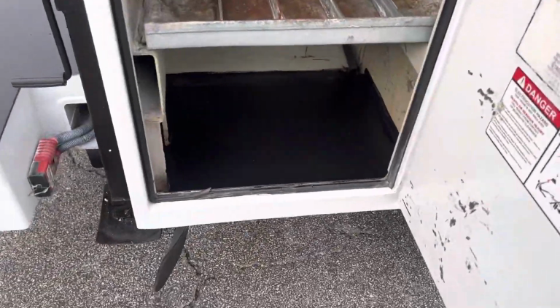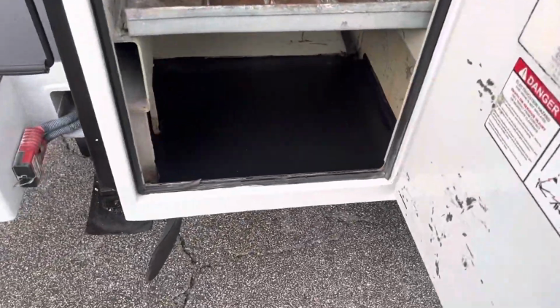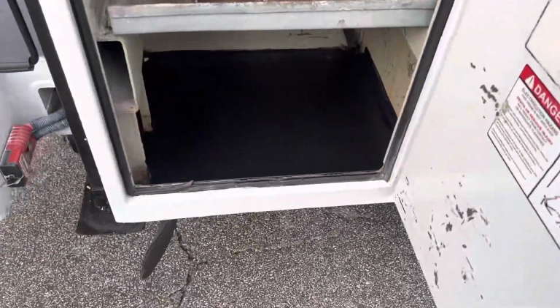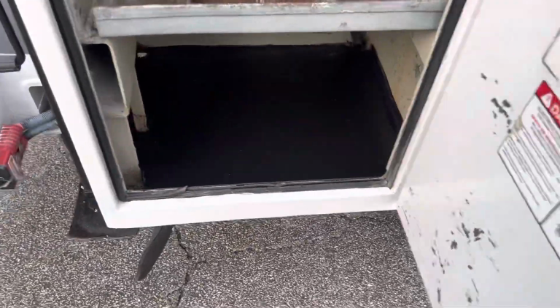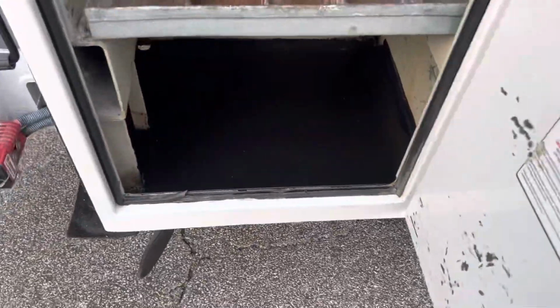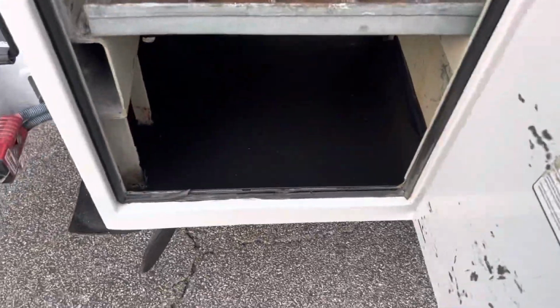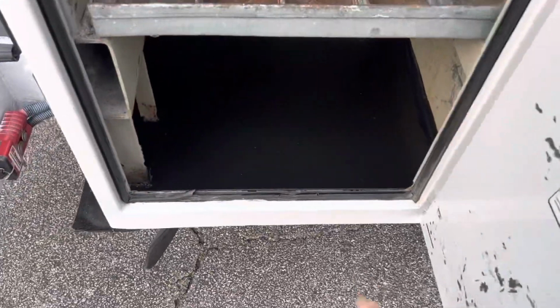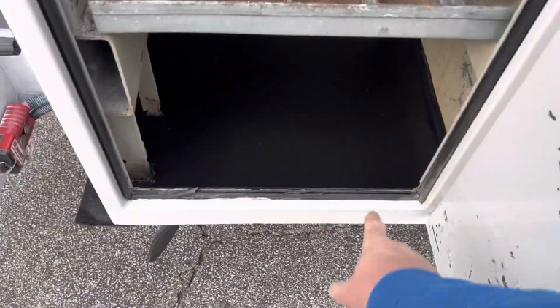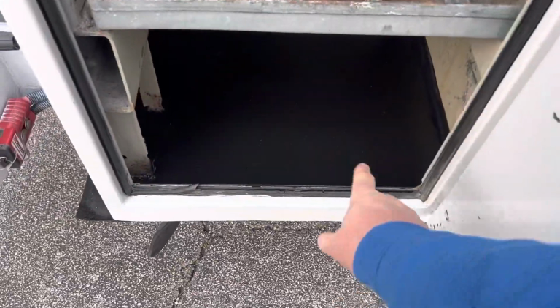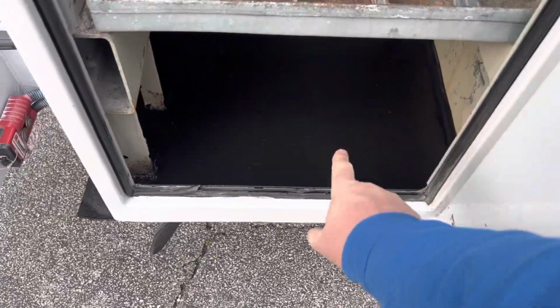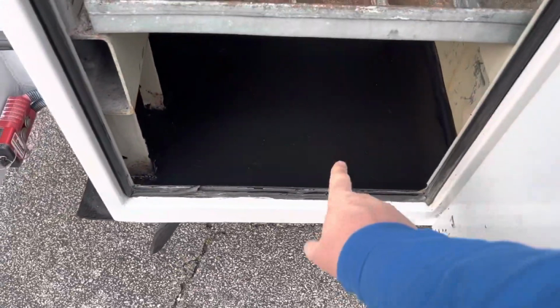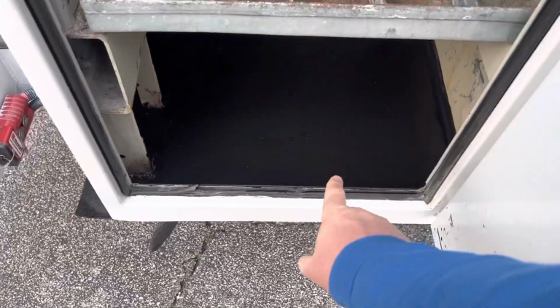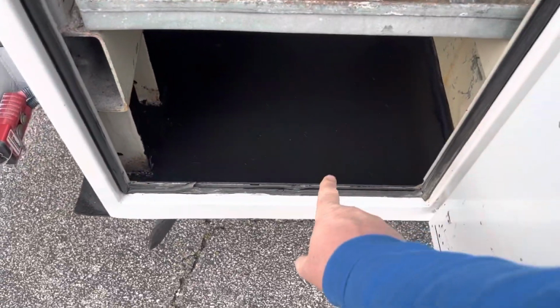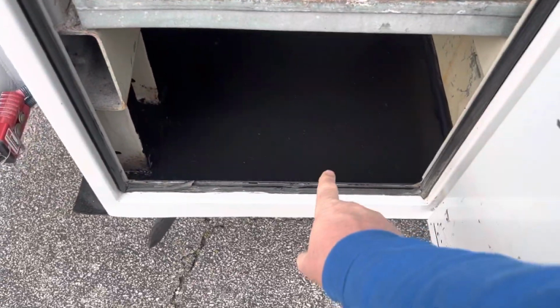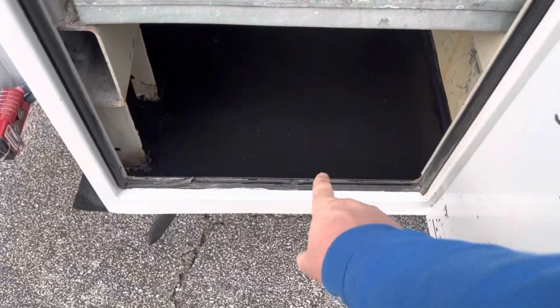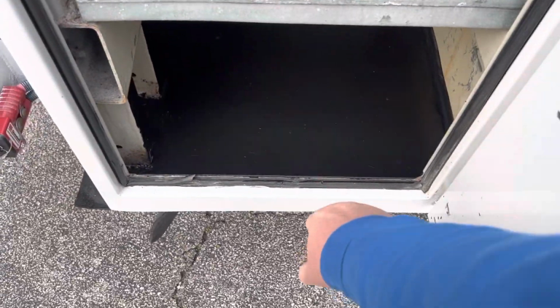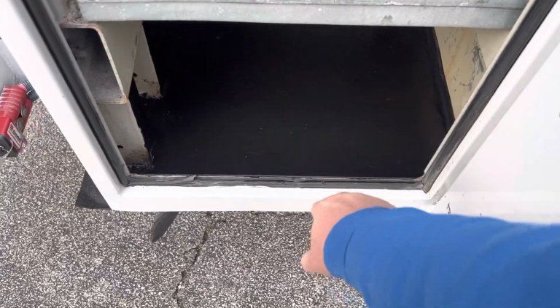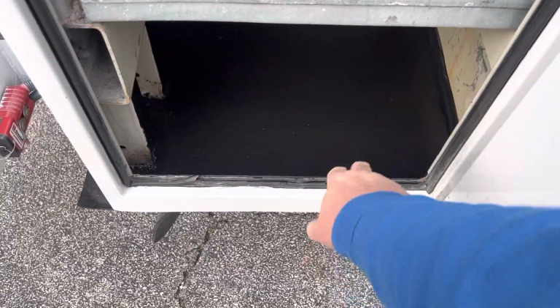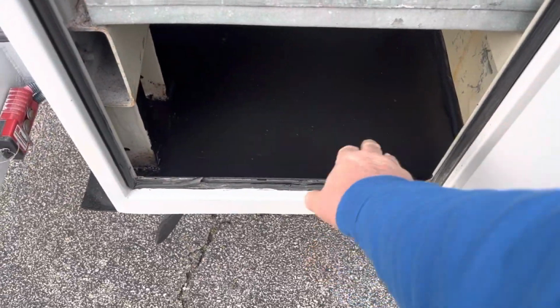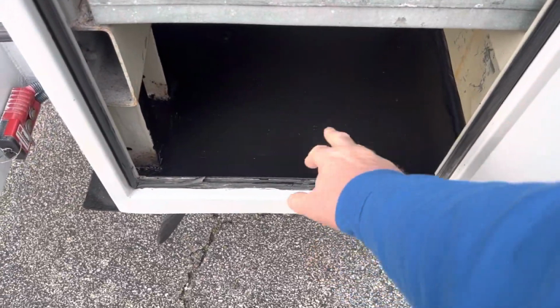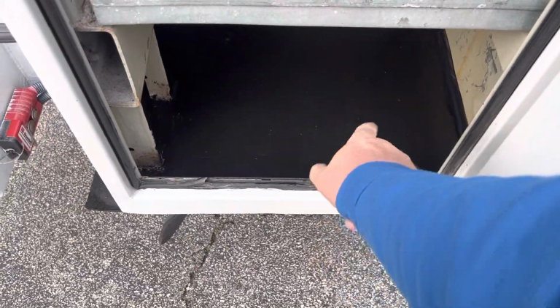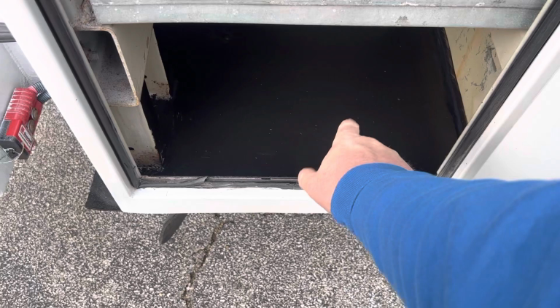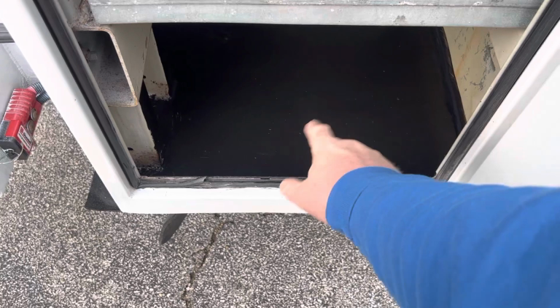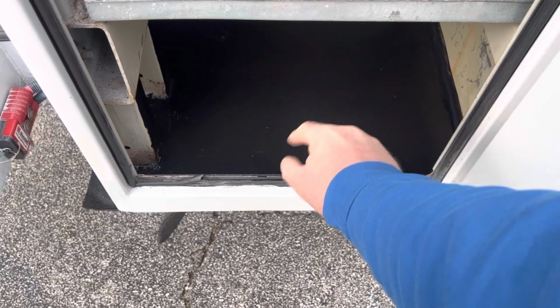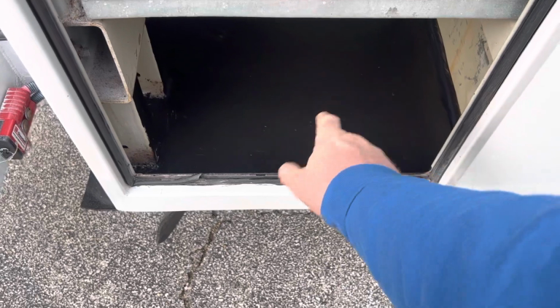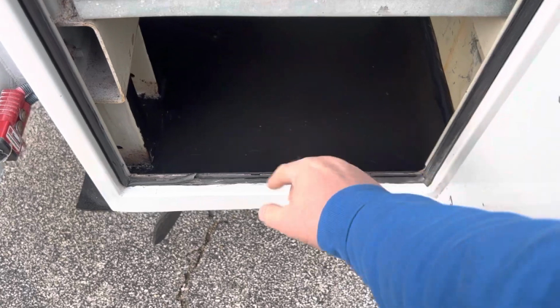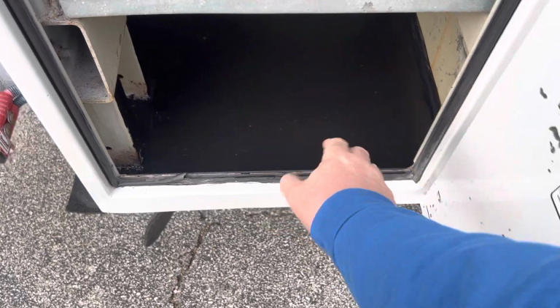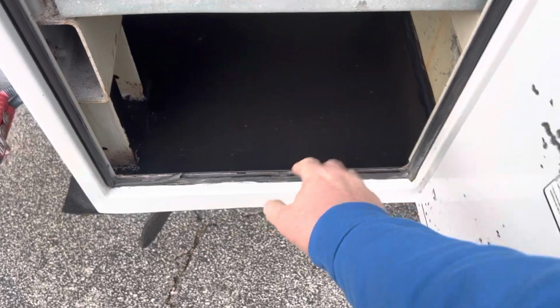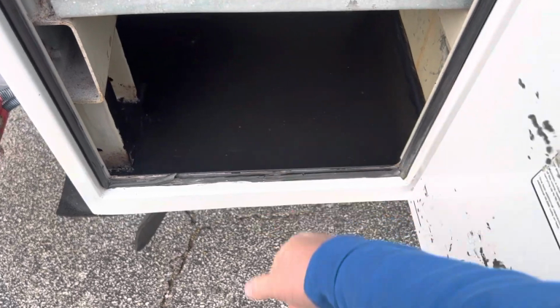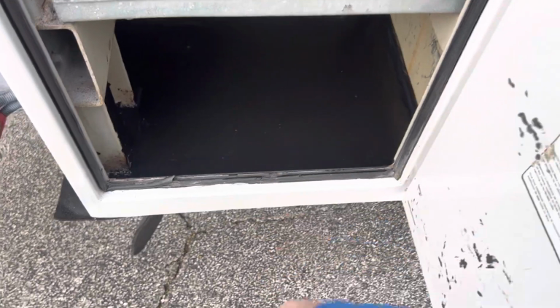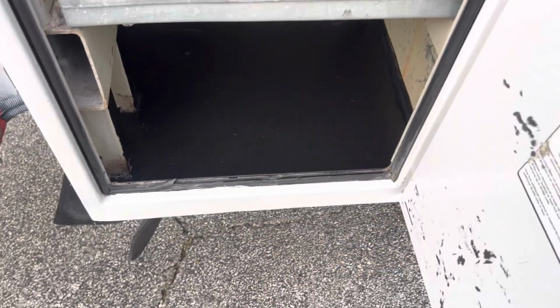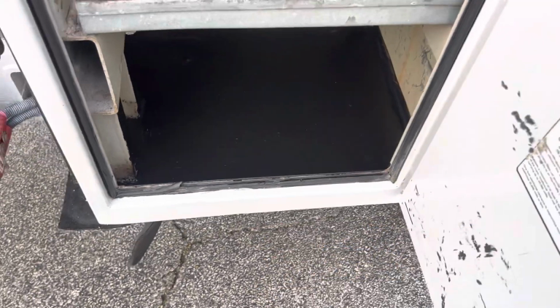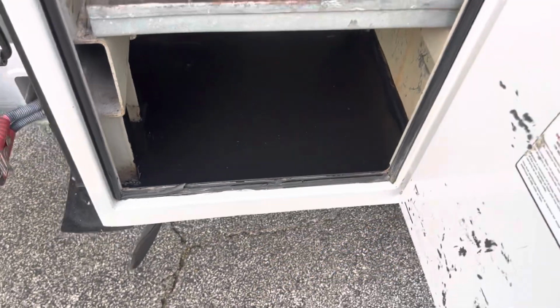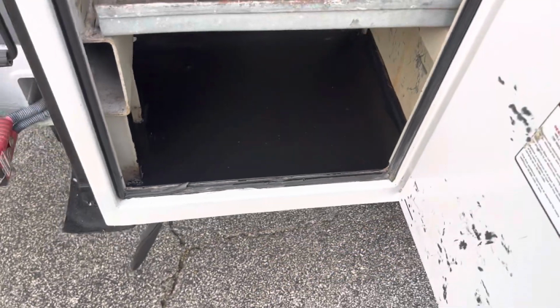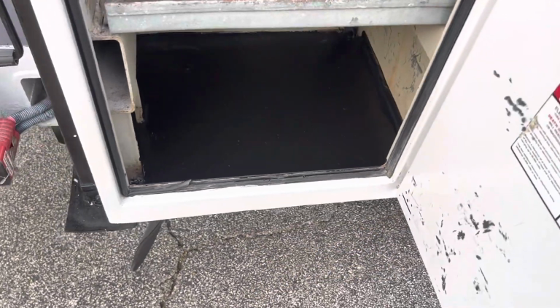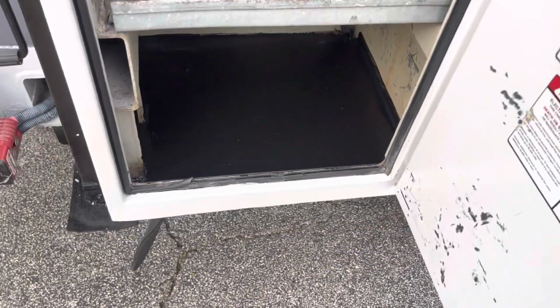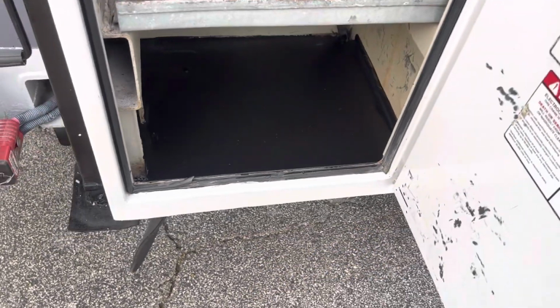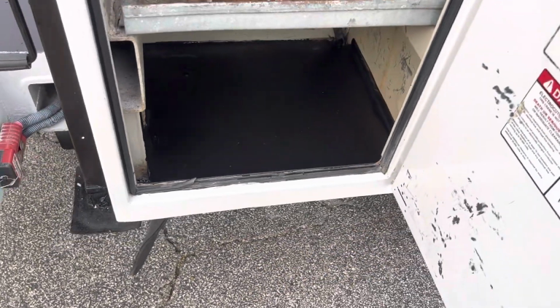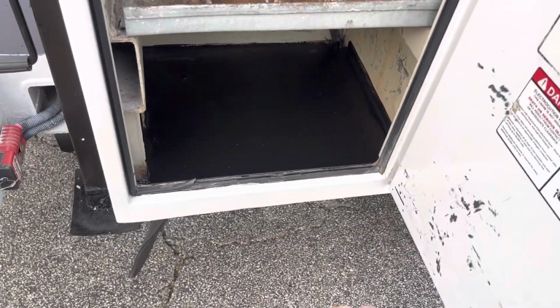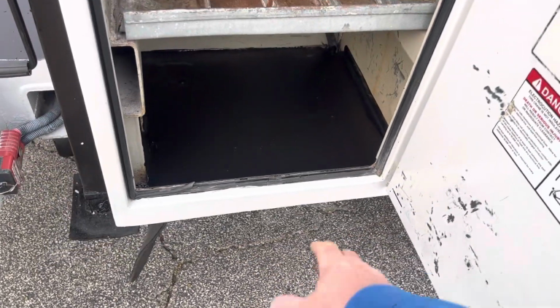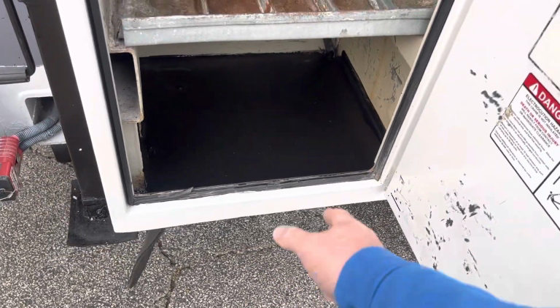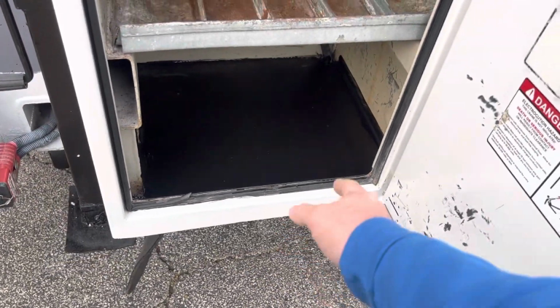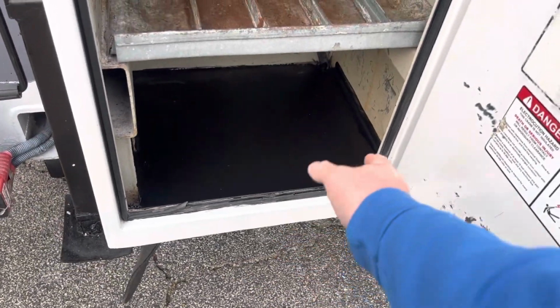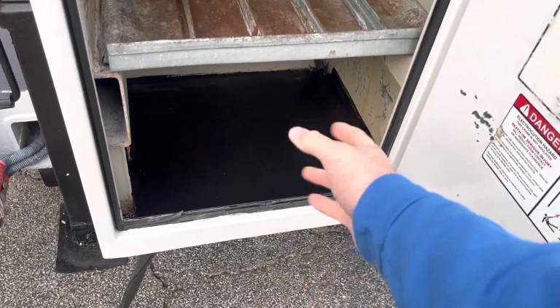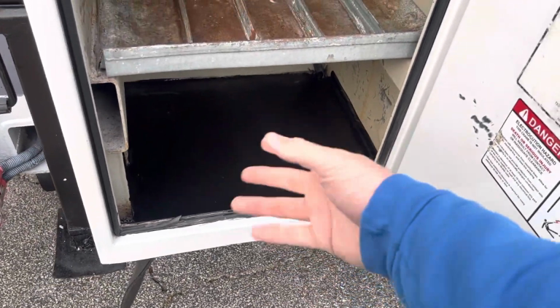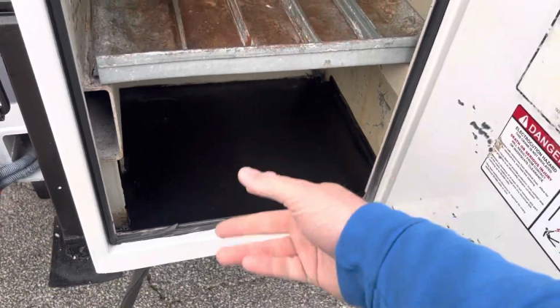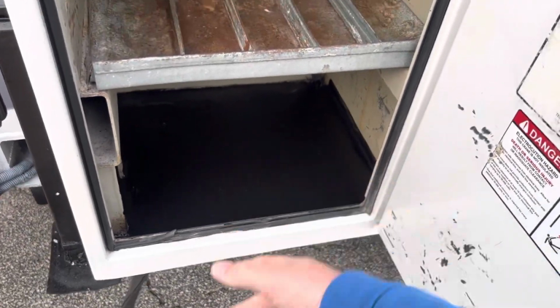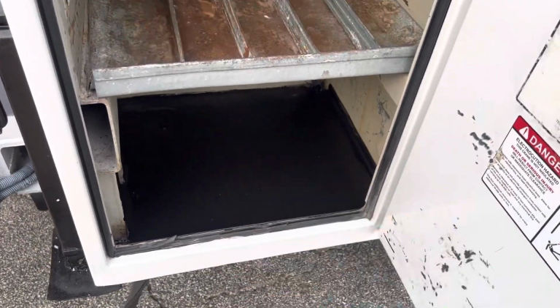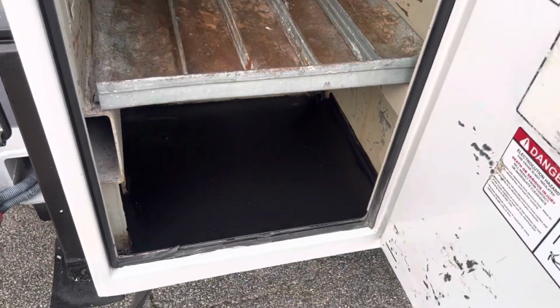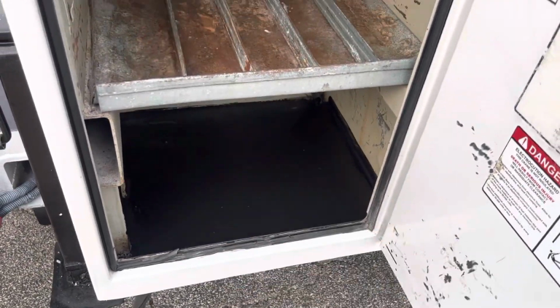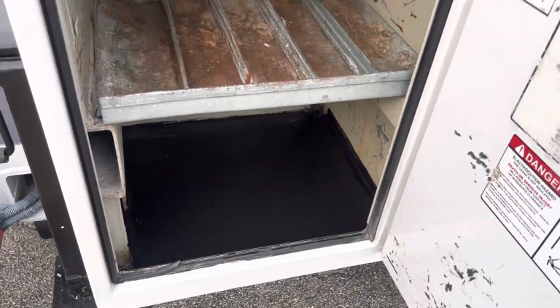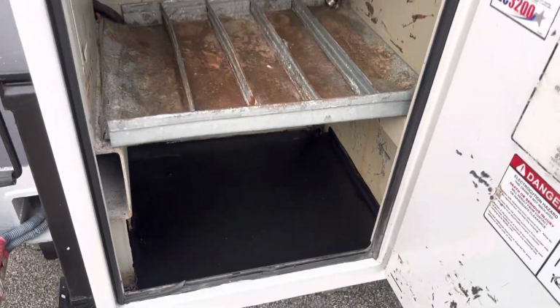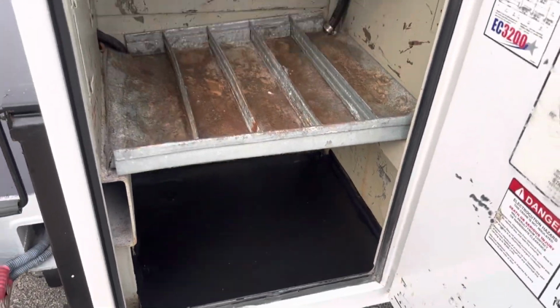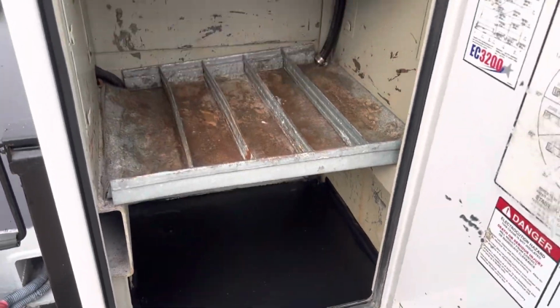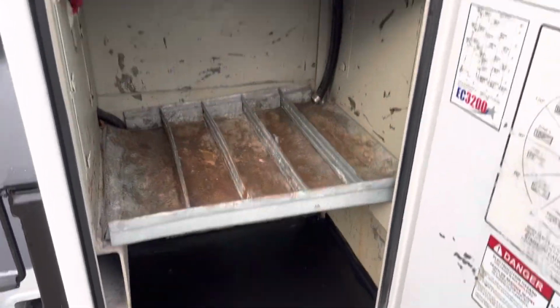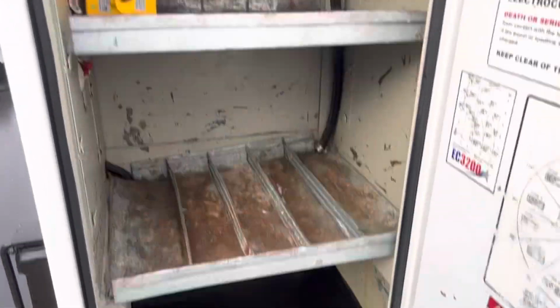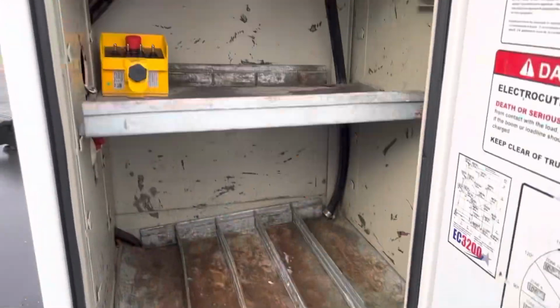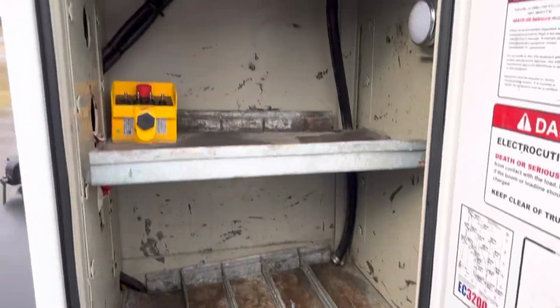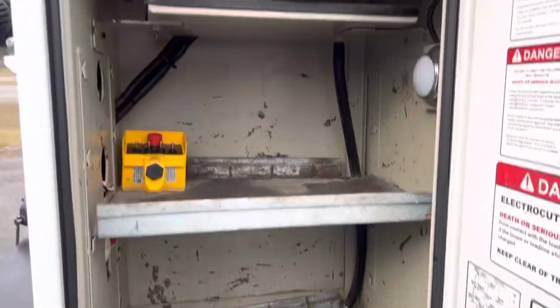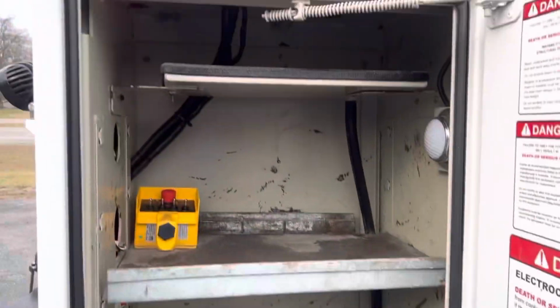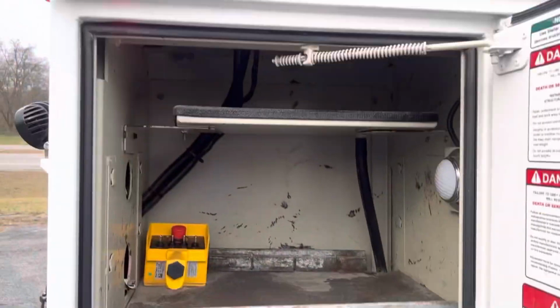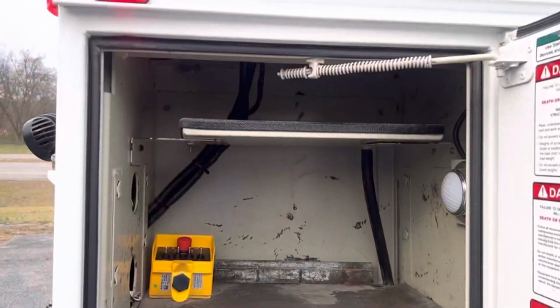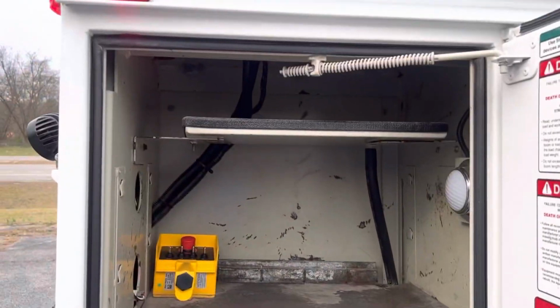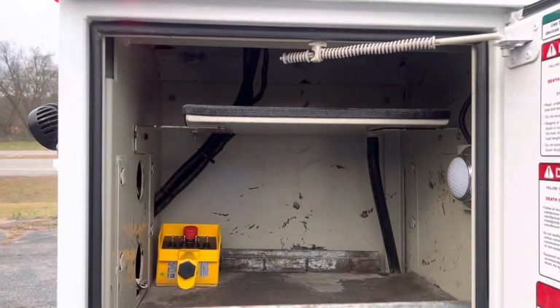The tire had blew out back here and kind of boogered that up, so I had my guys cut it out and put a new piece of metal down there.